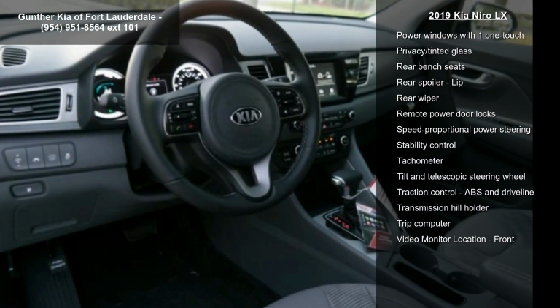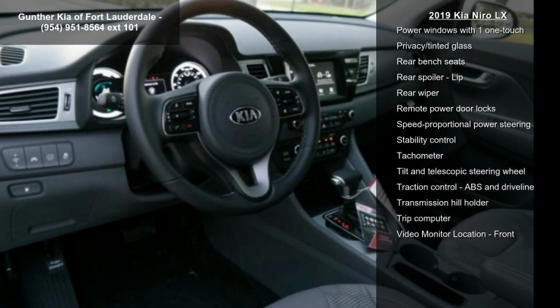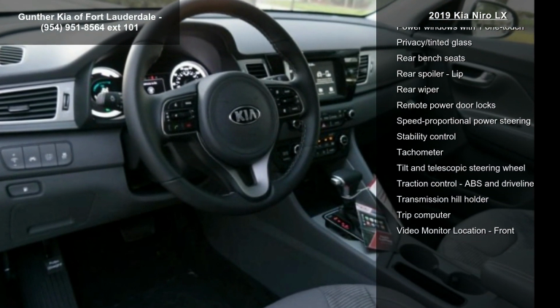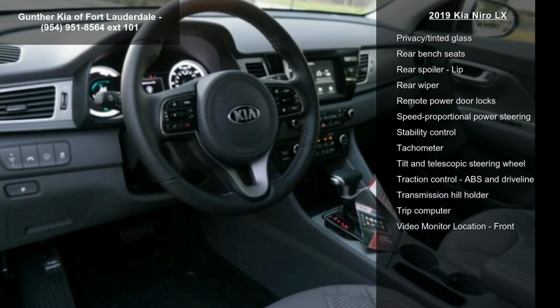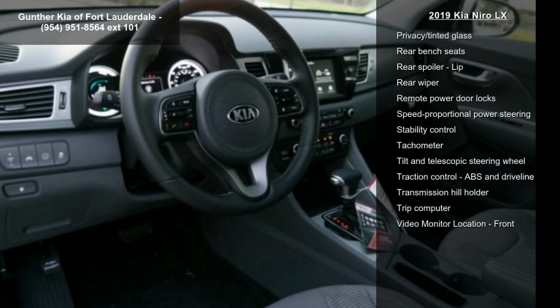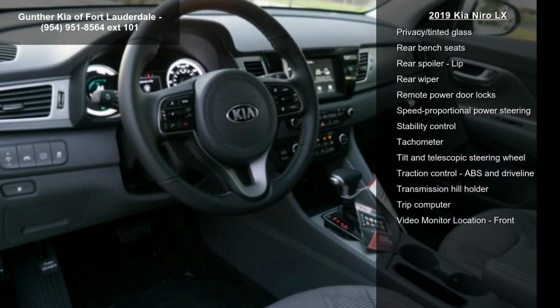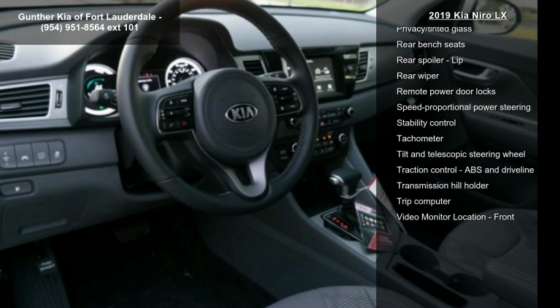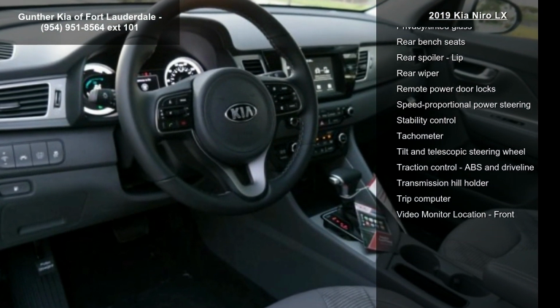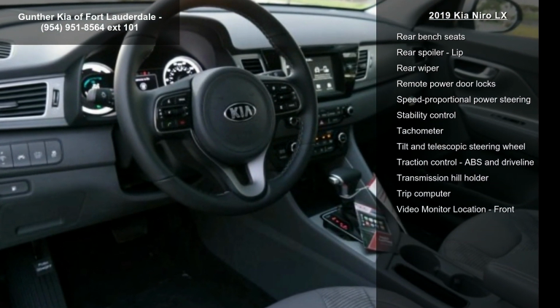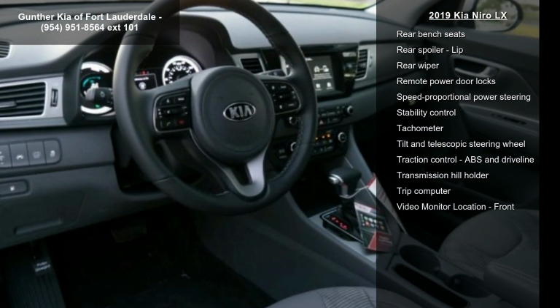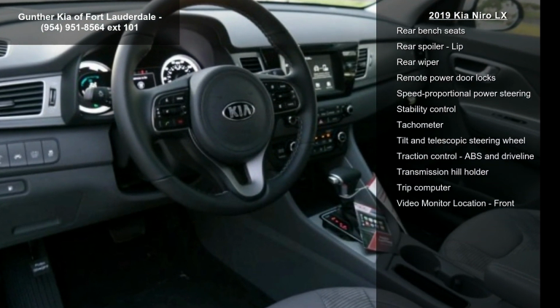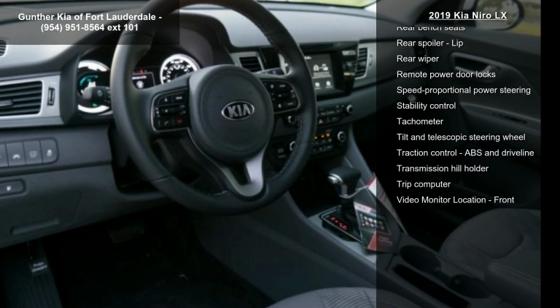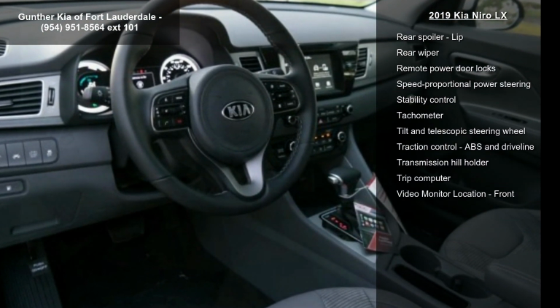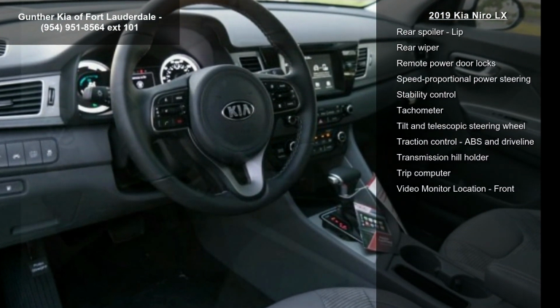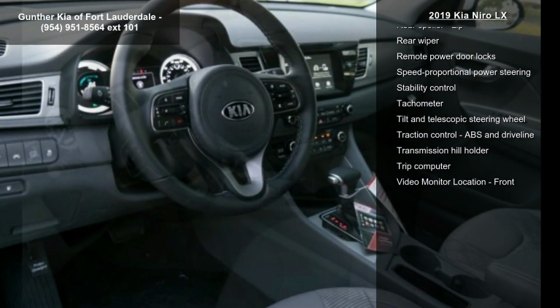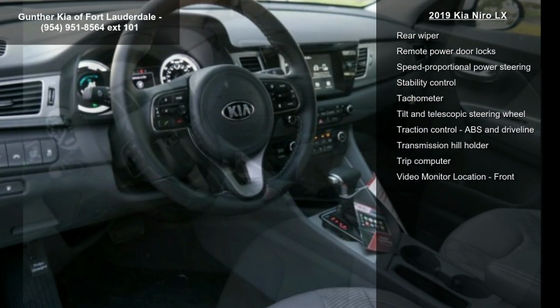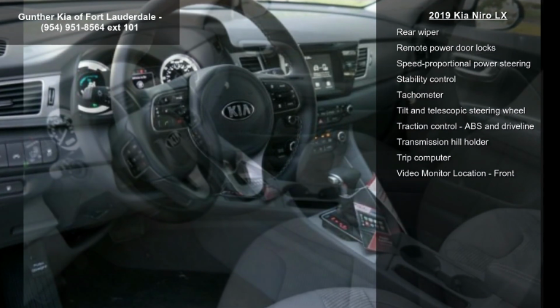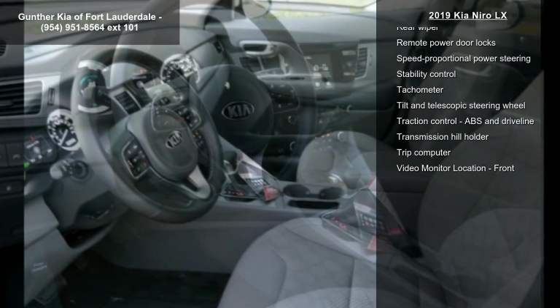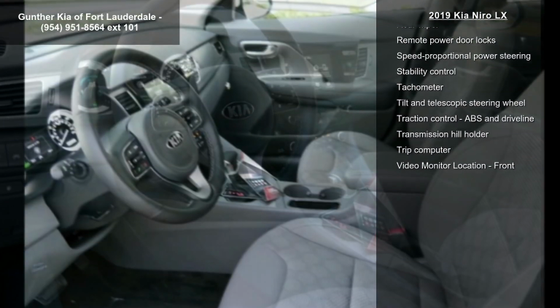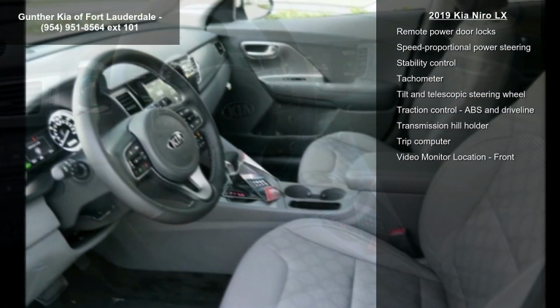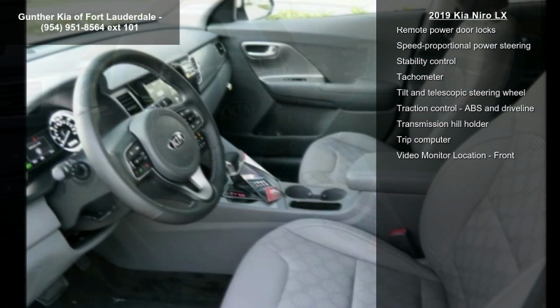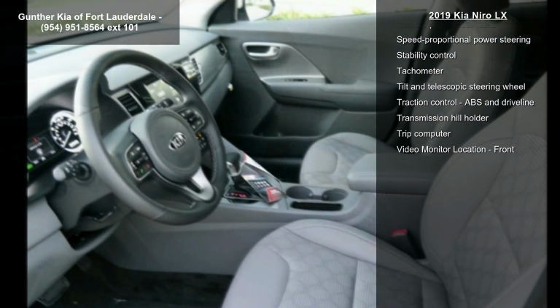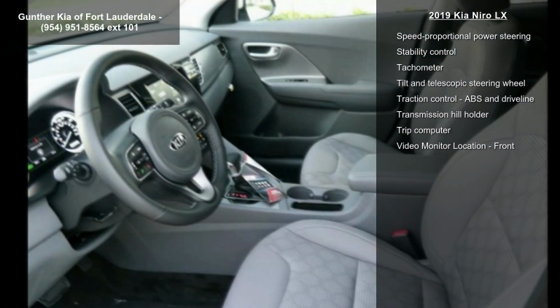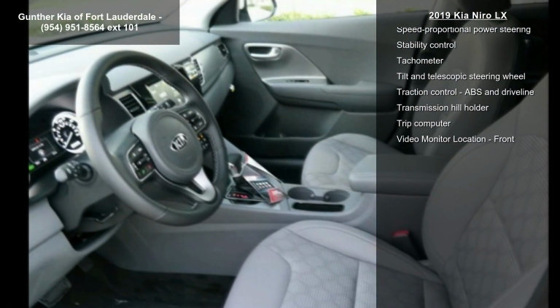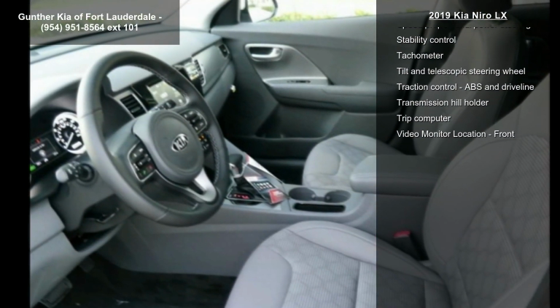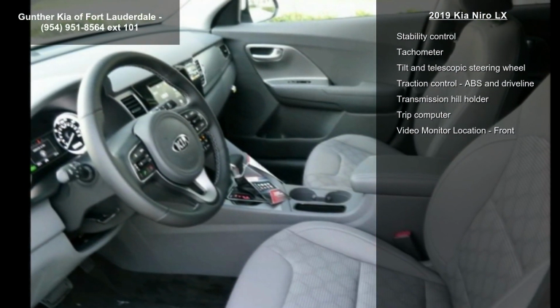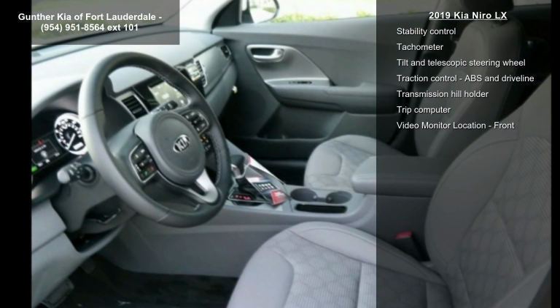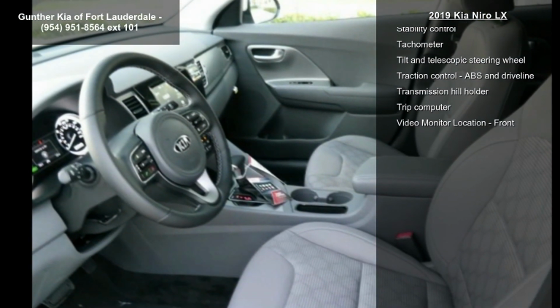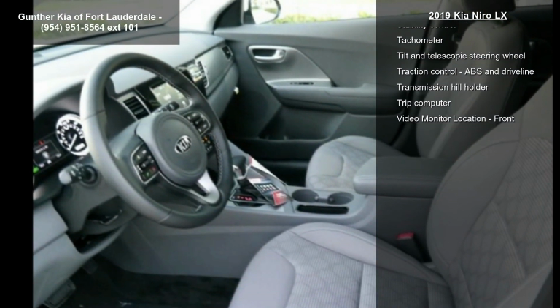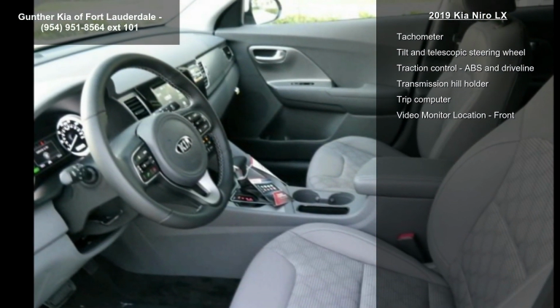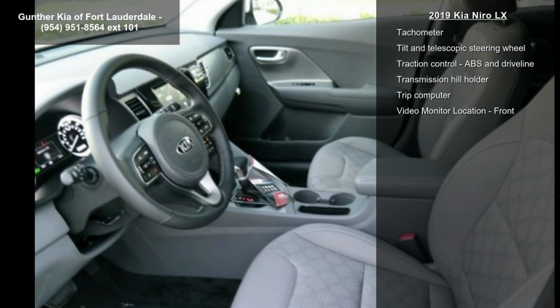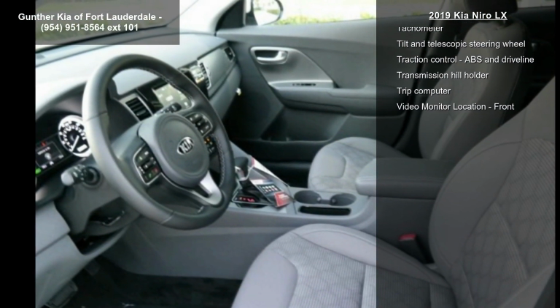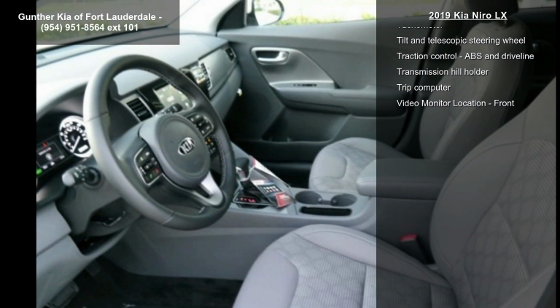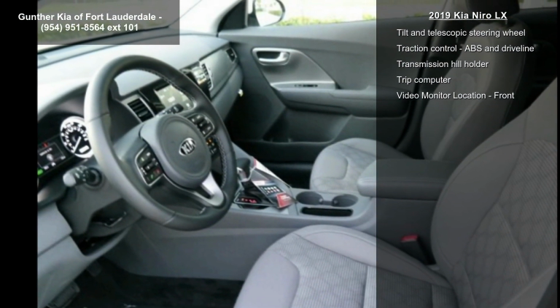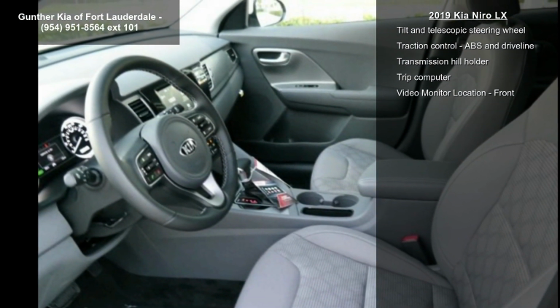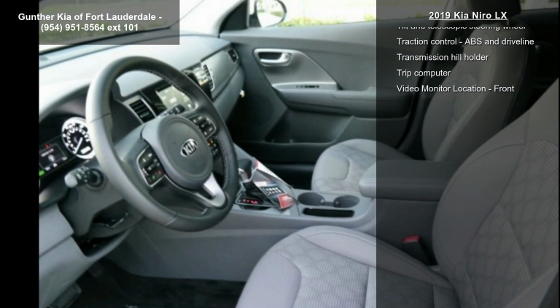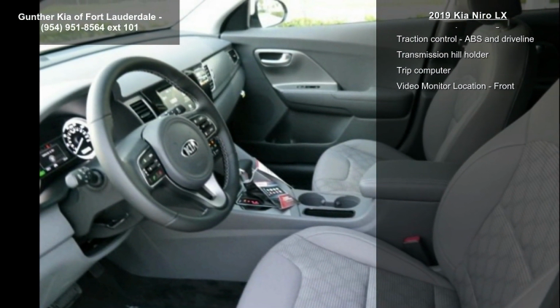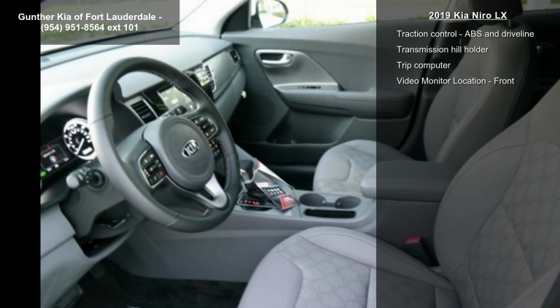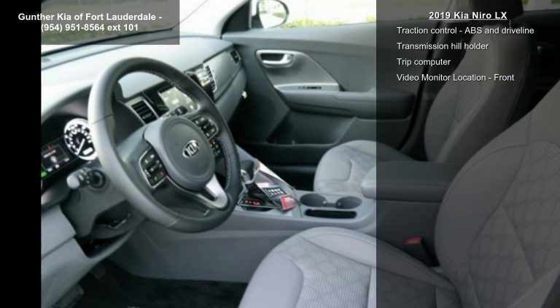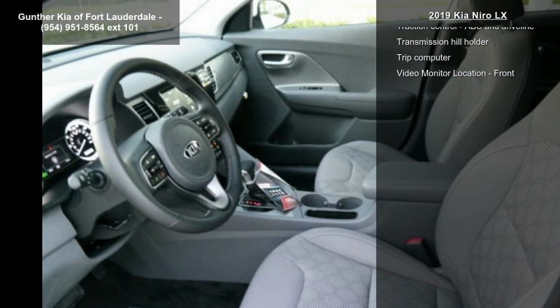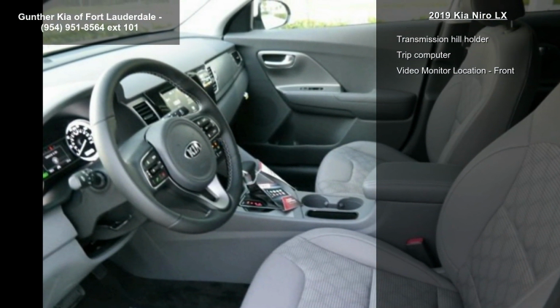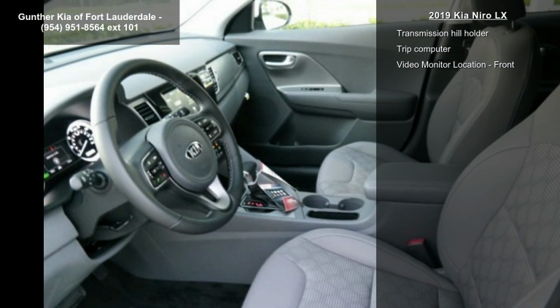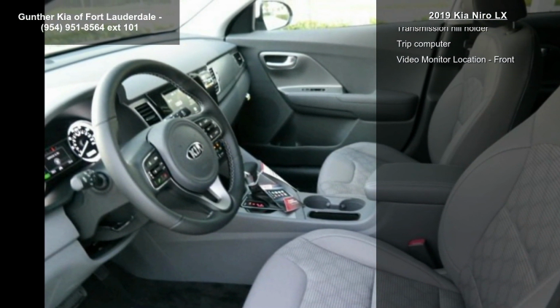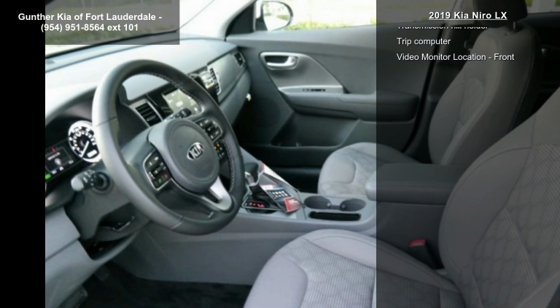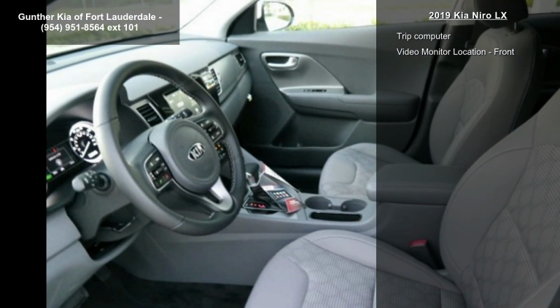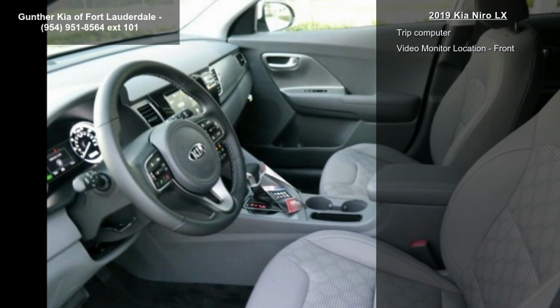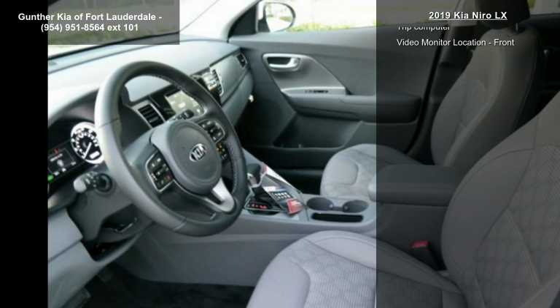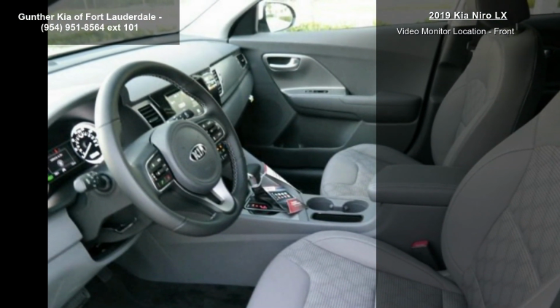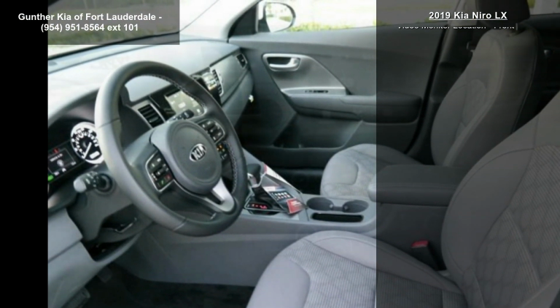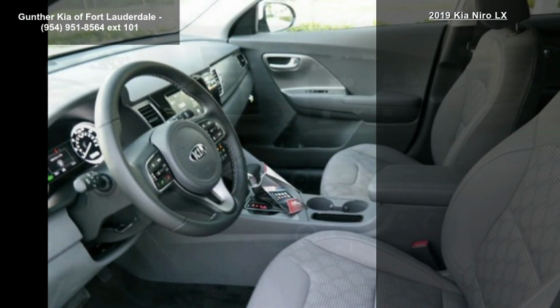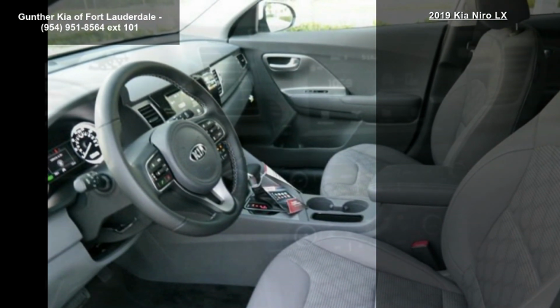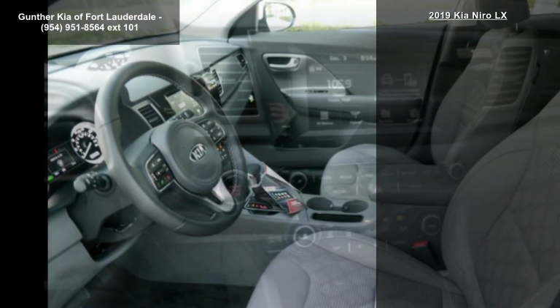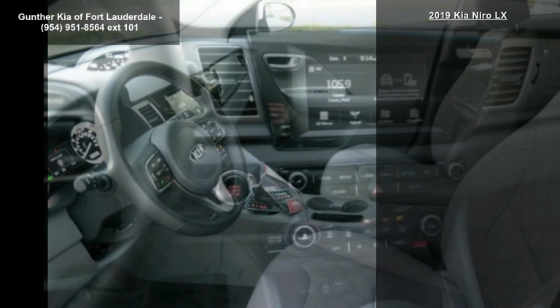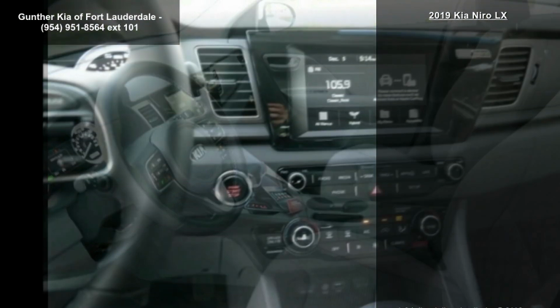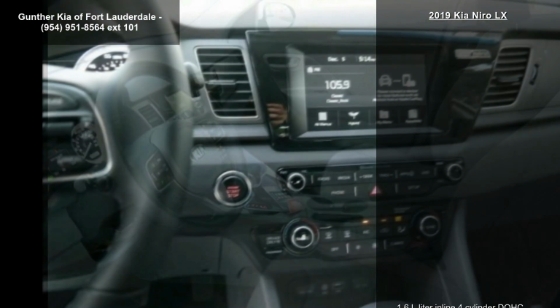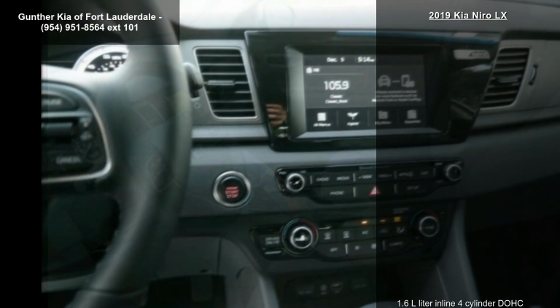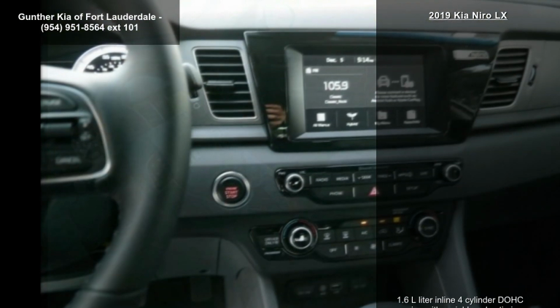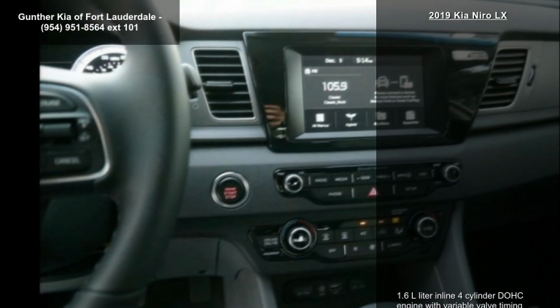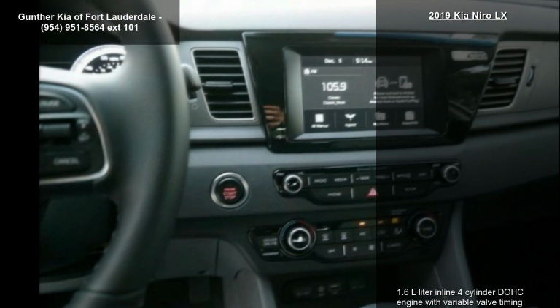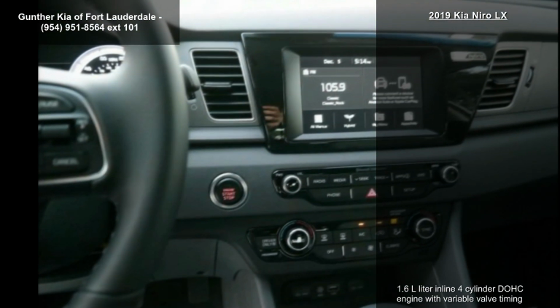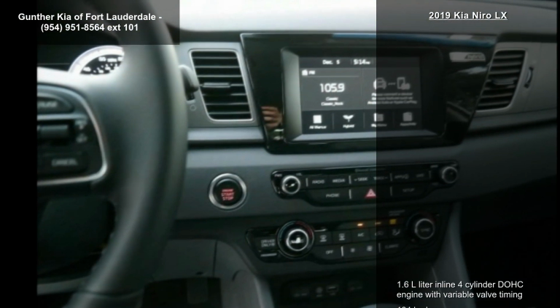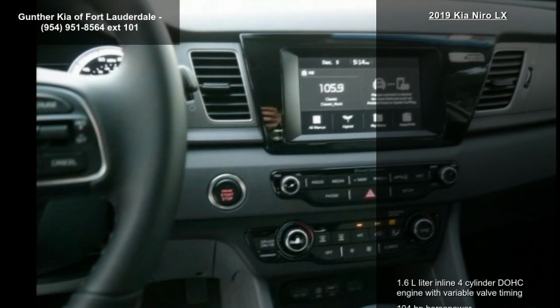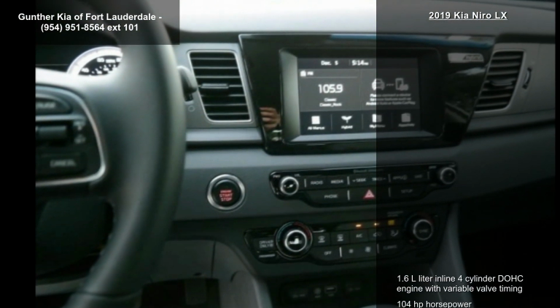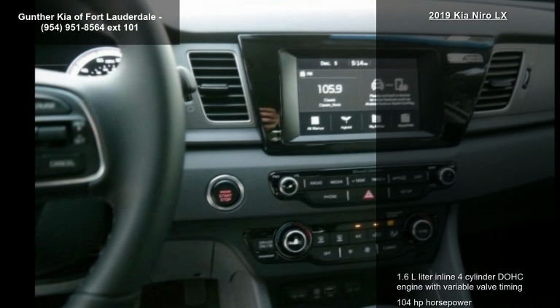Audio controls on steering wheel, auto-shift manual transmission, Bluetooth and clock in radio display.